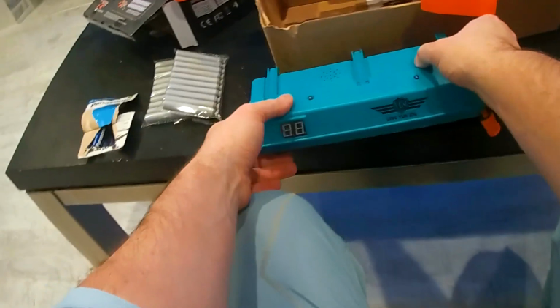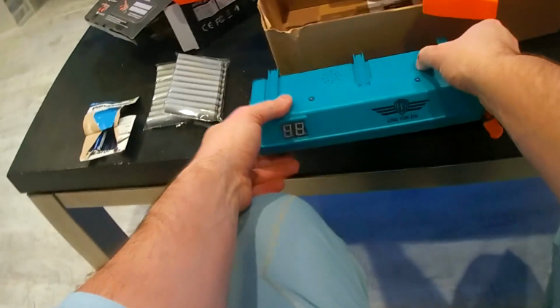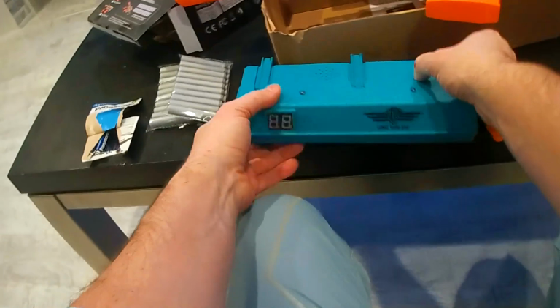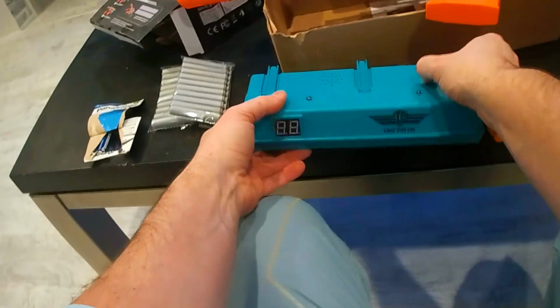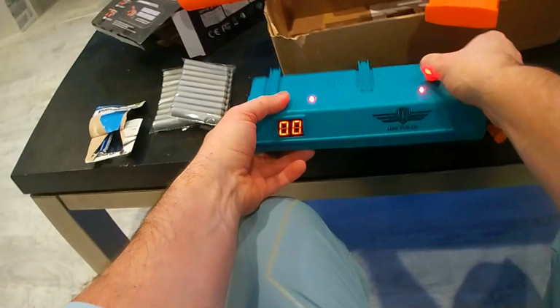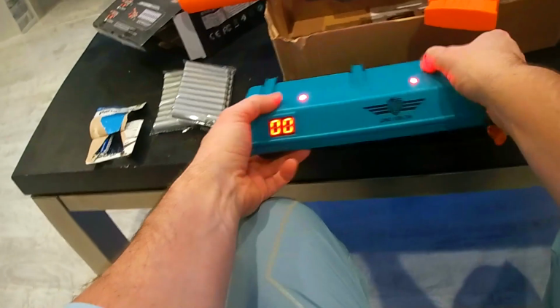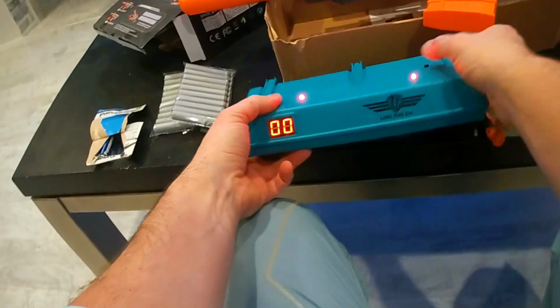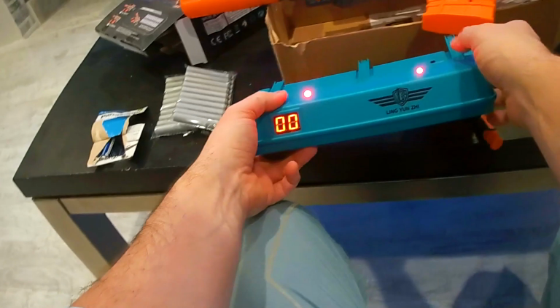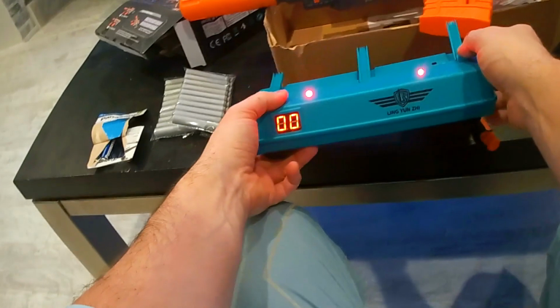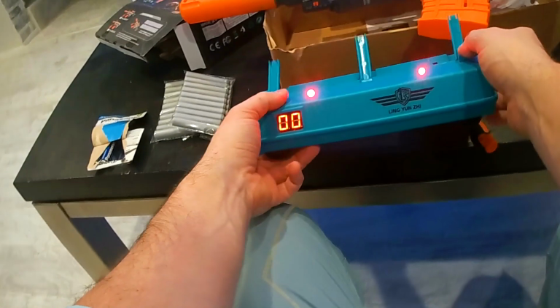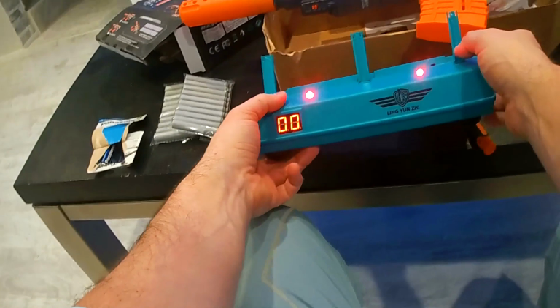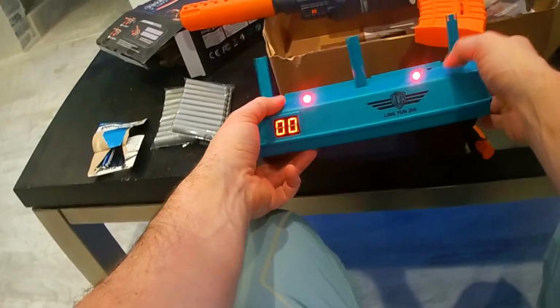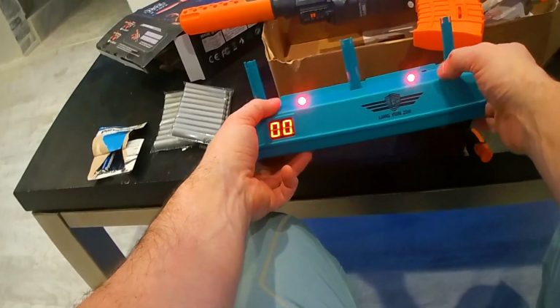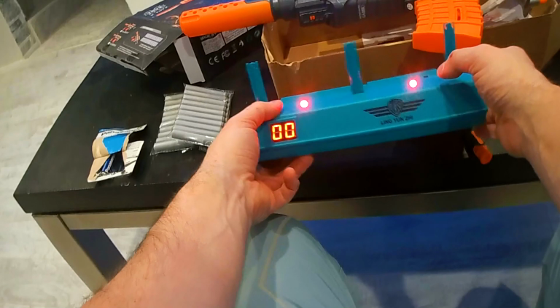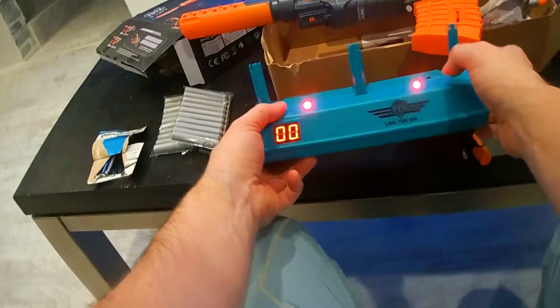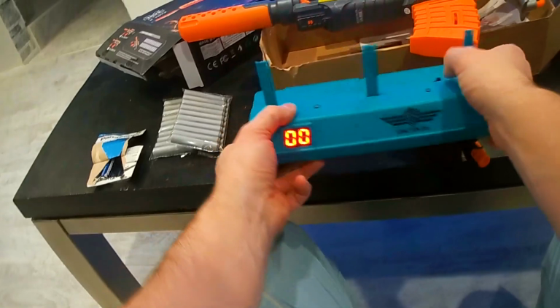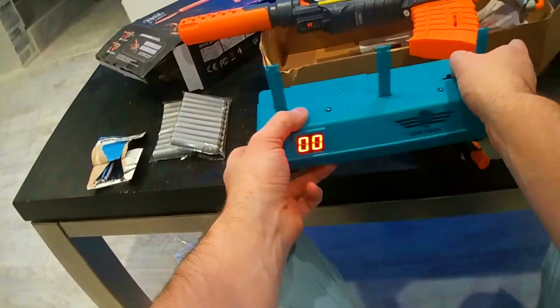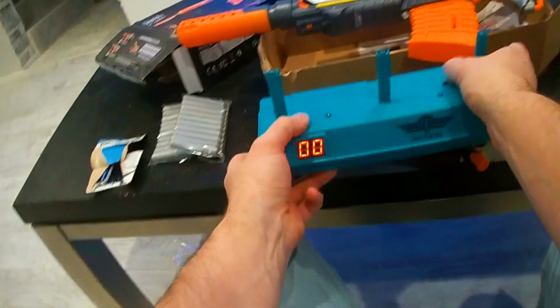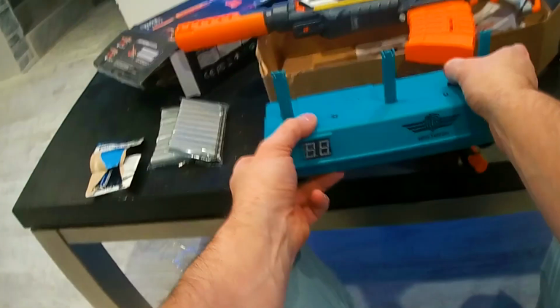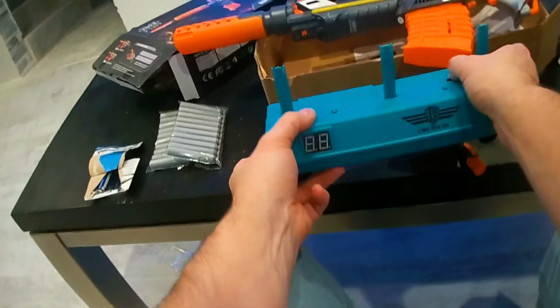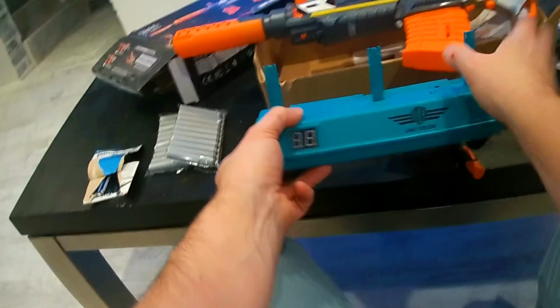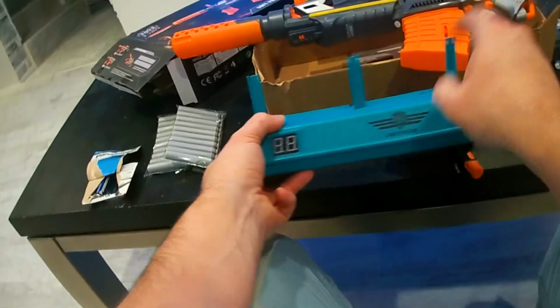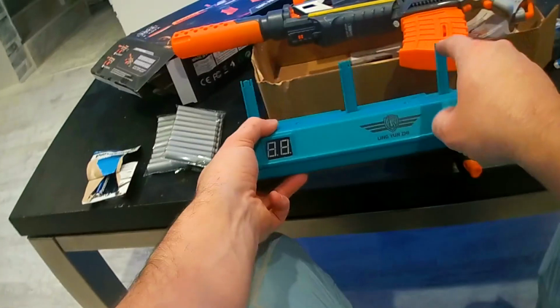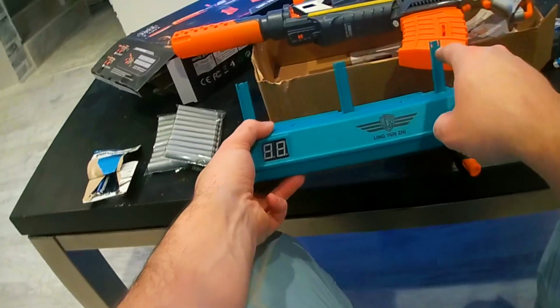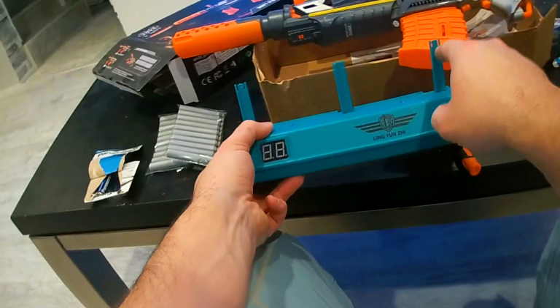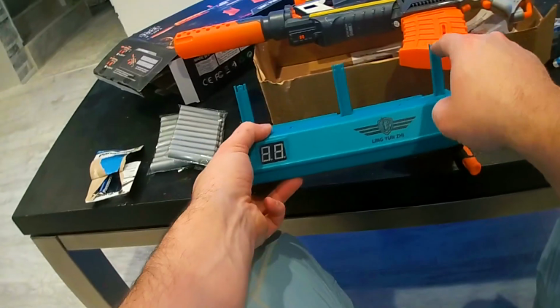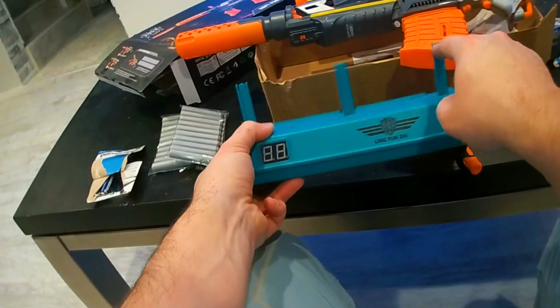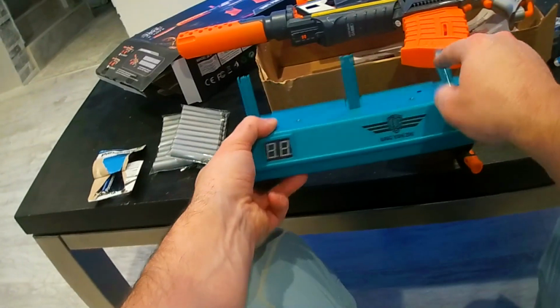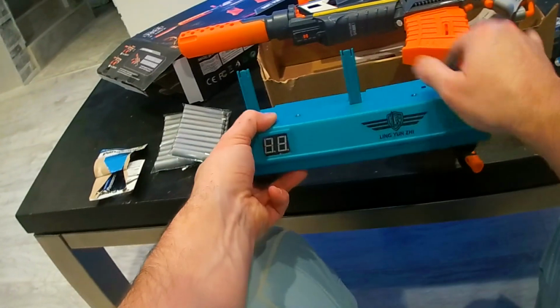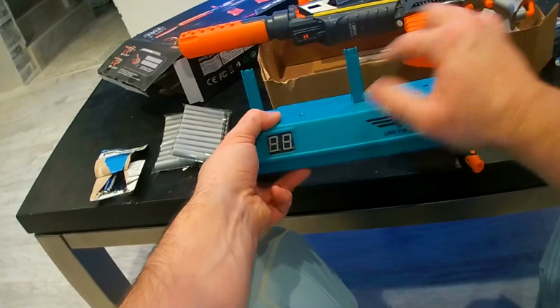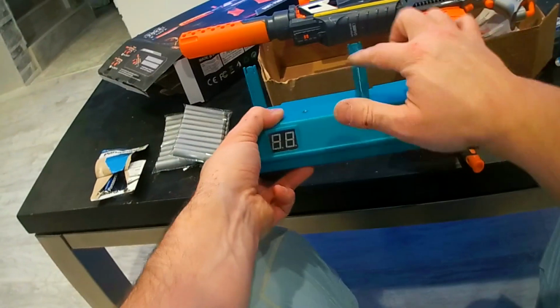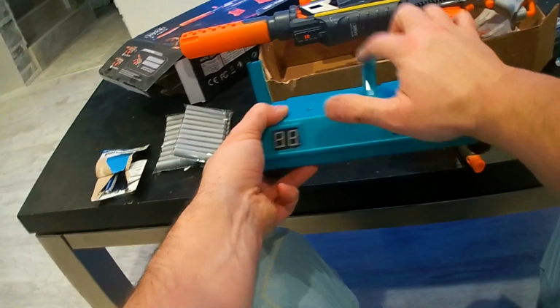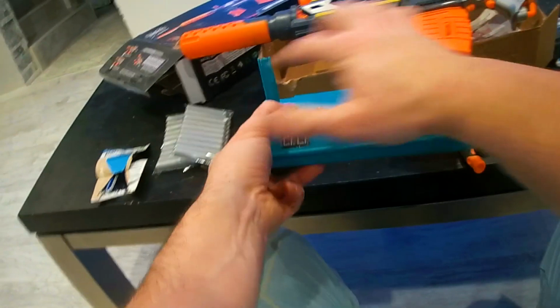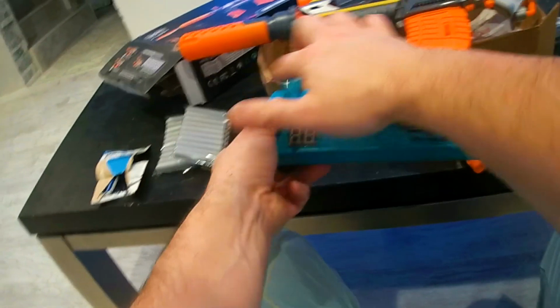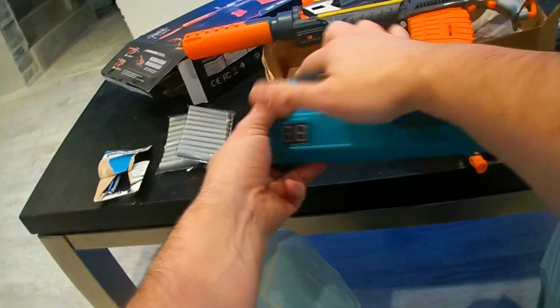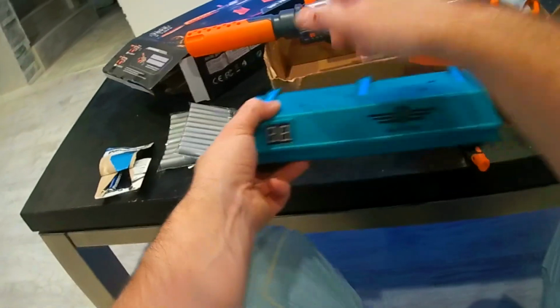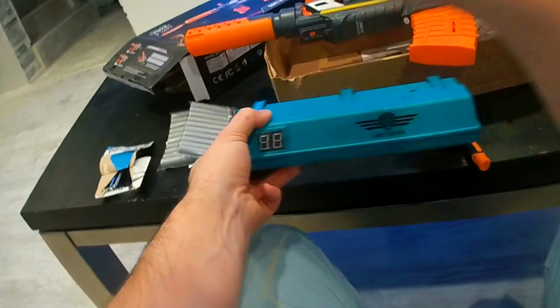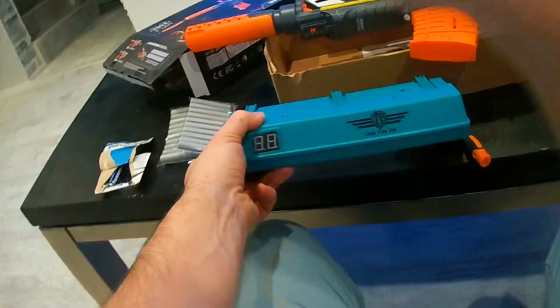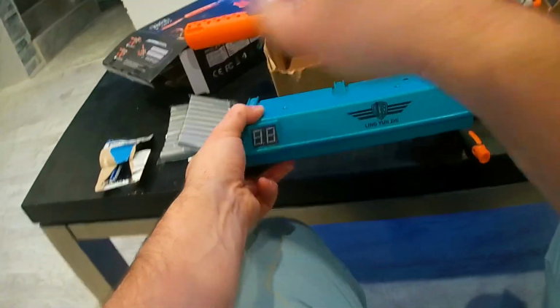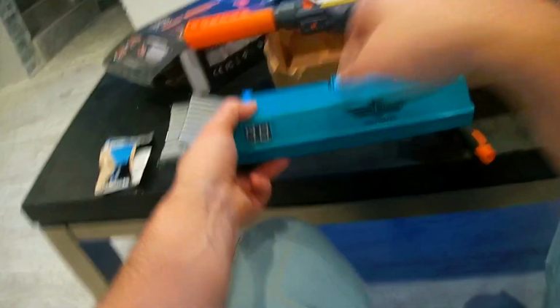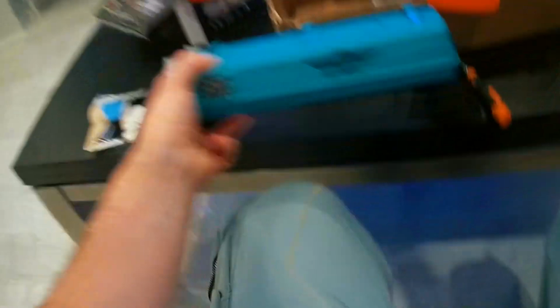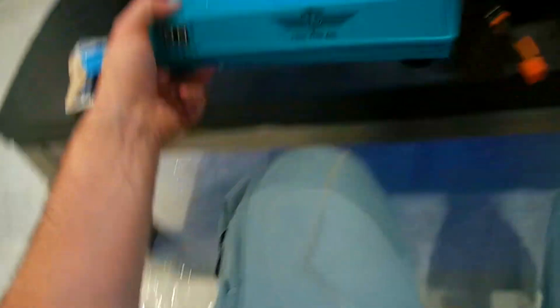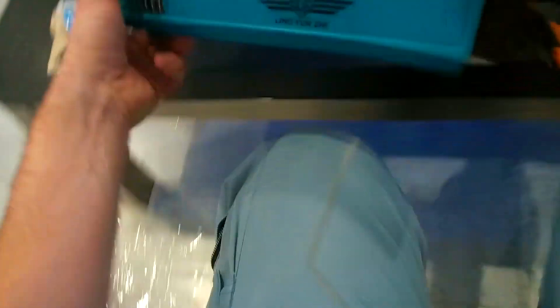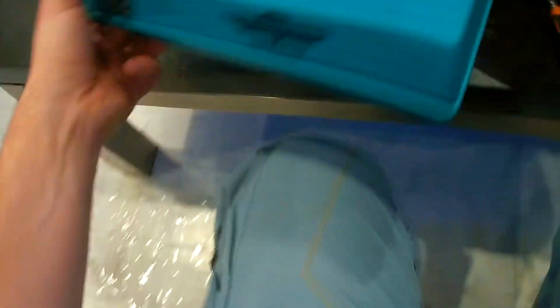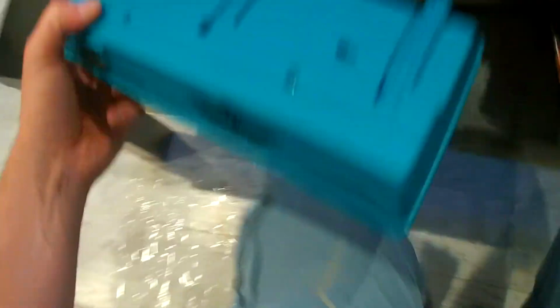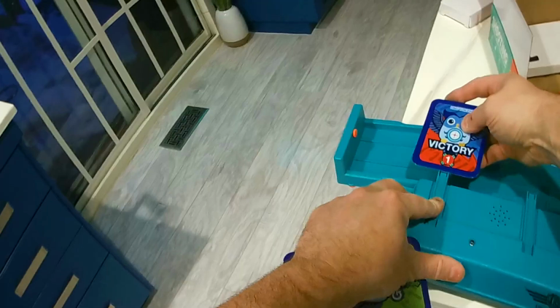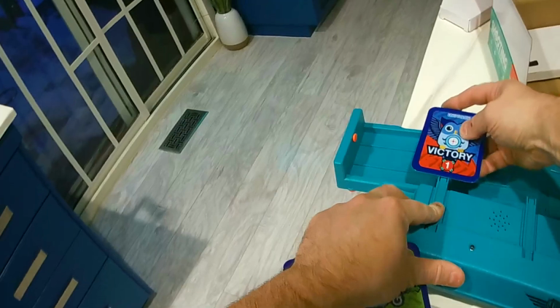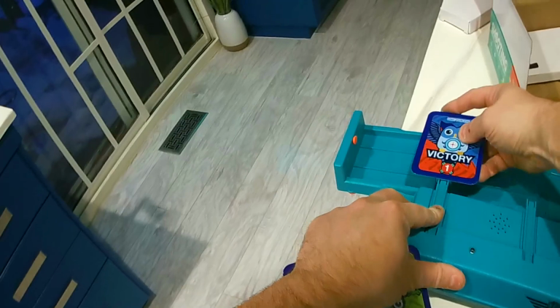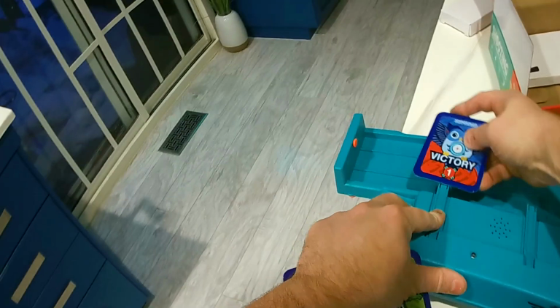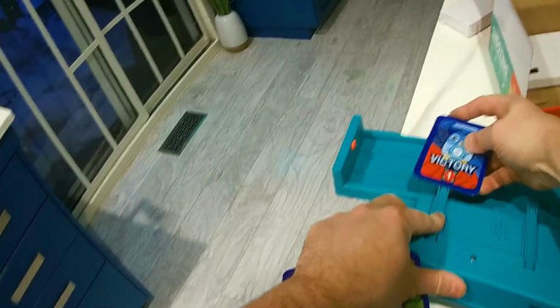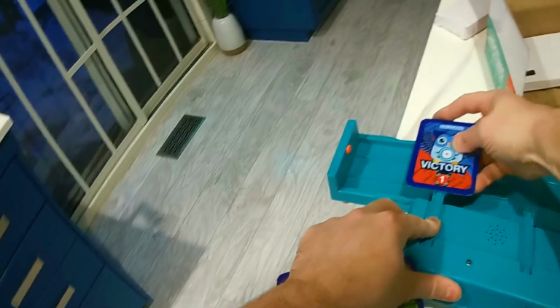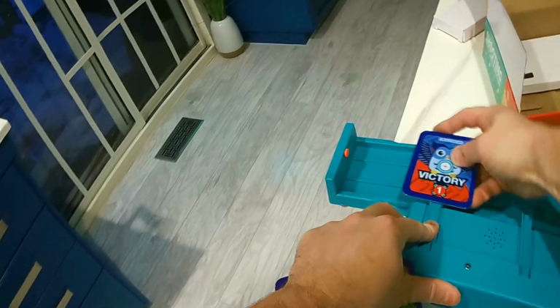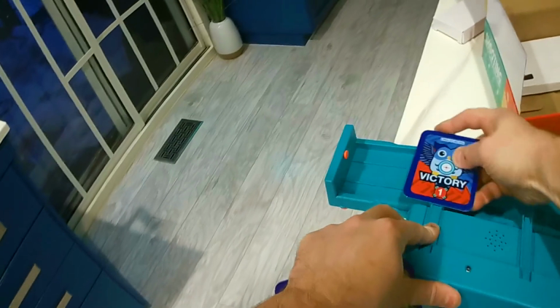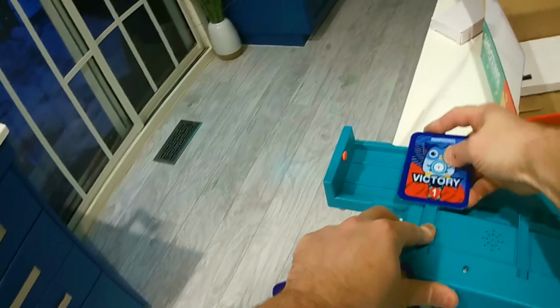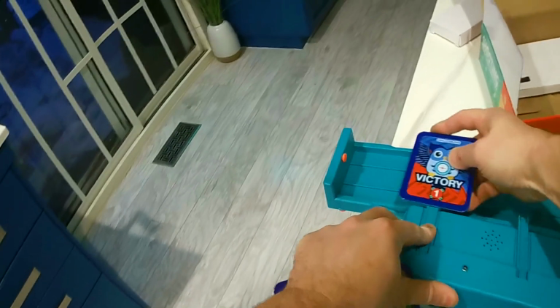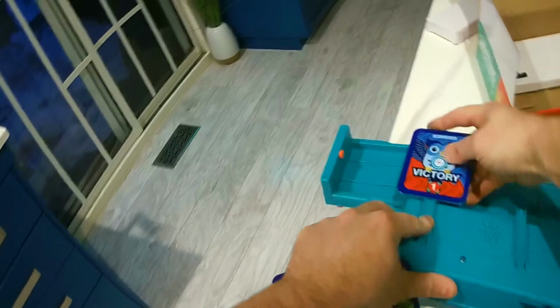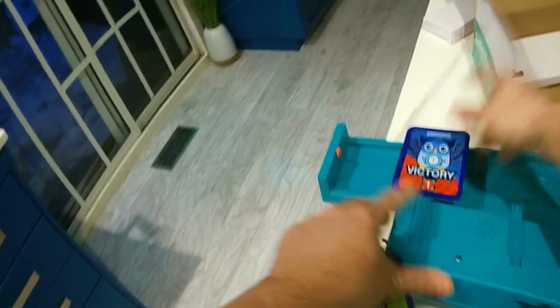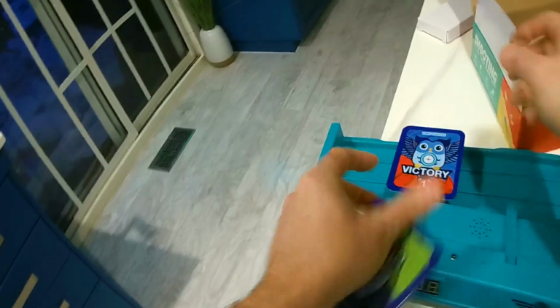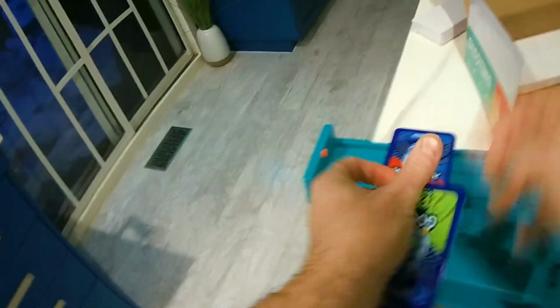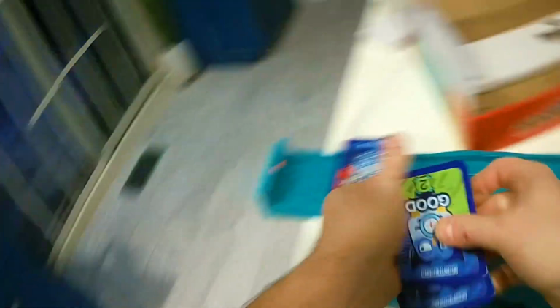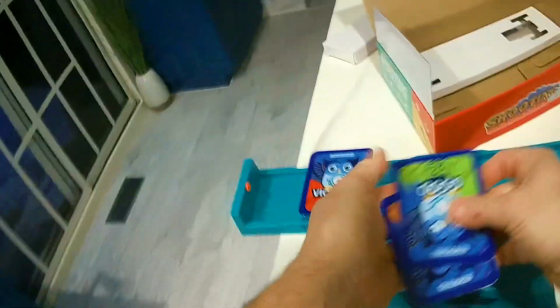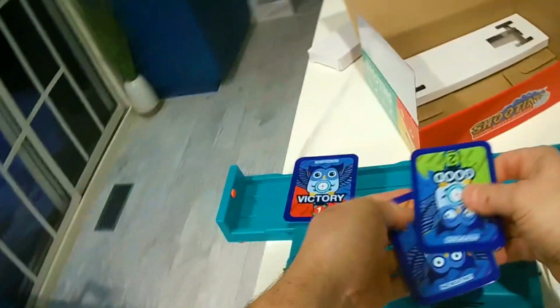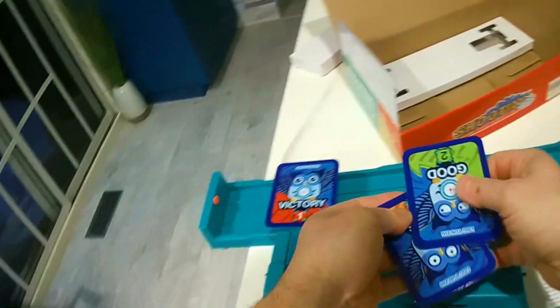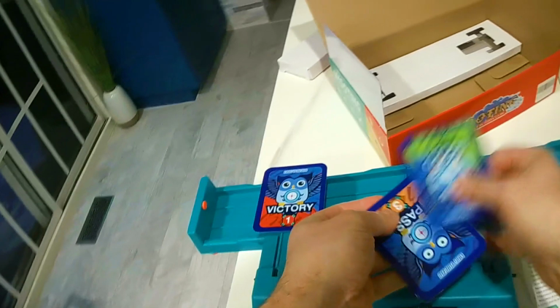So now this is on, and you can see that these are automatically going to be coming up. So these just go up like that.